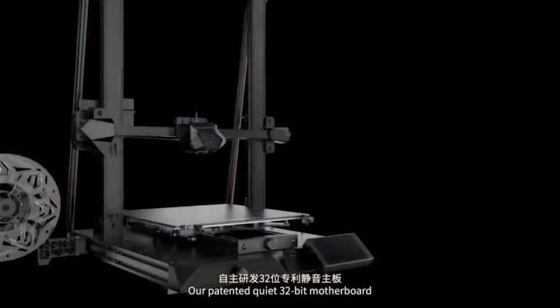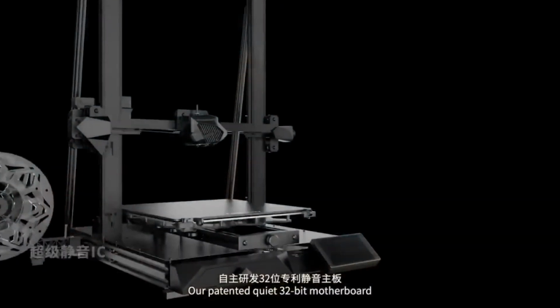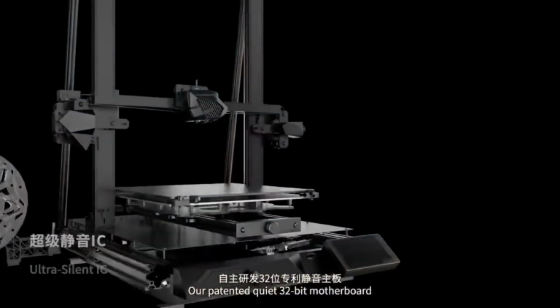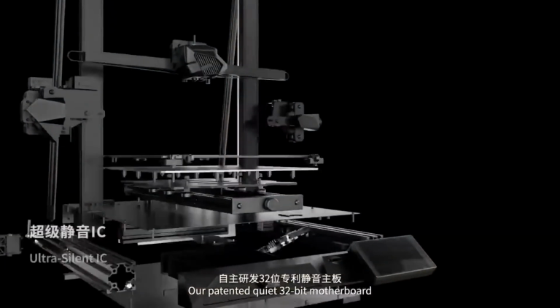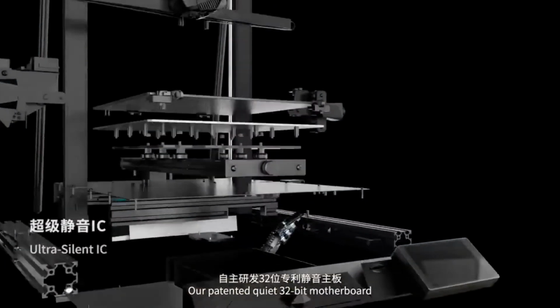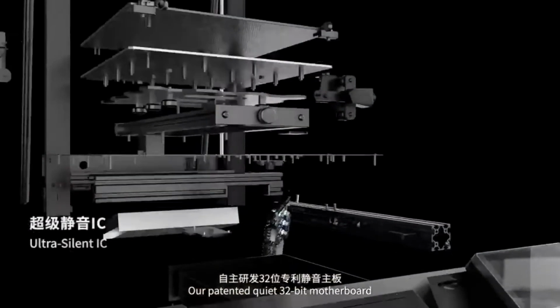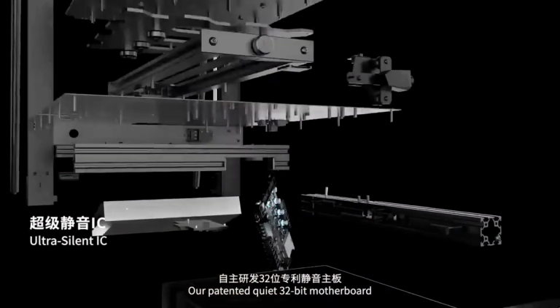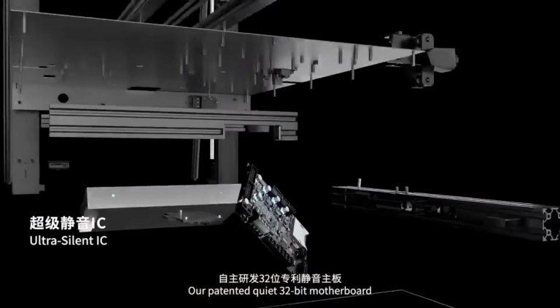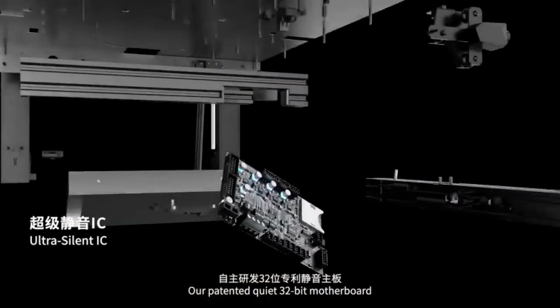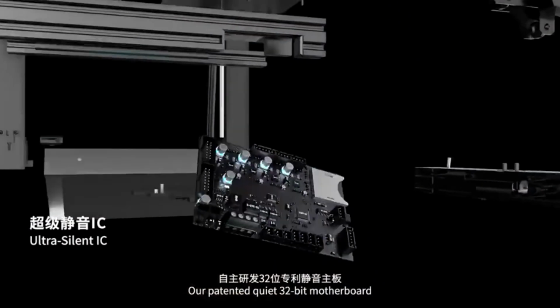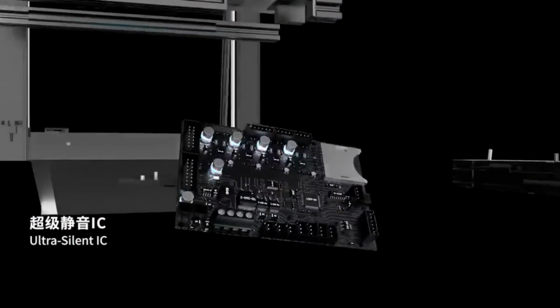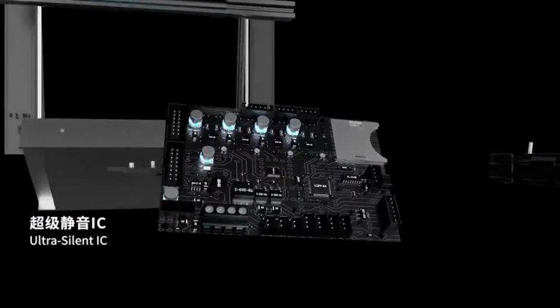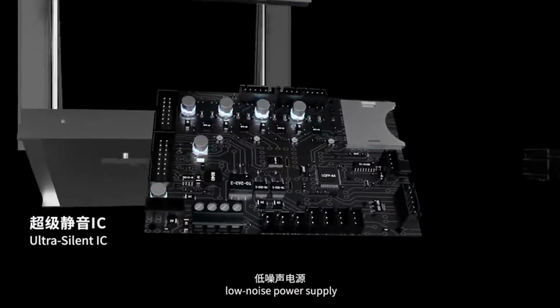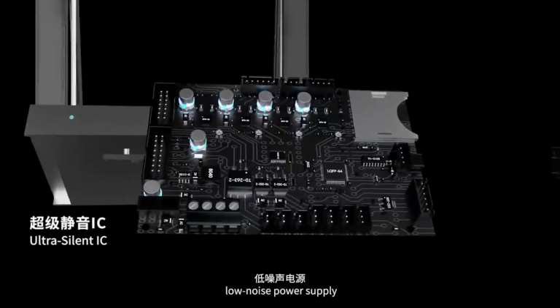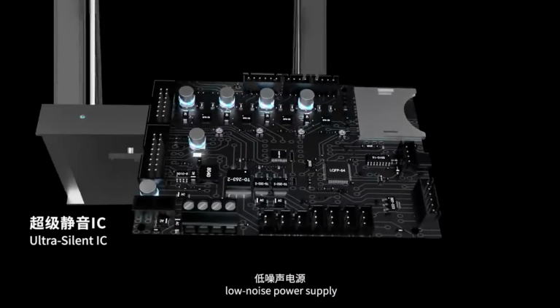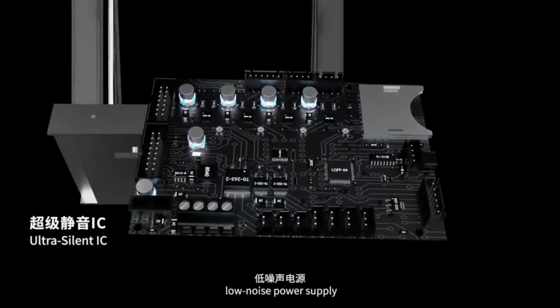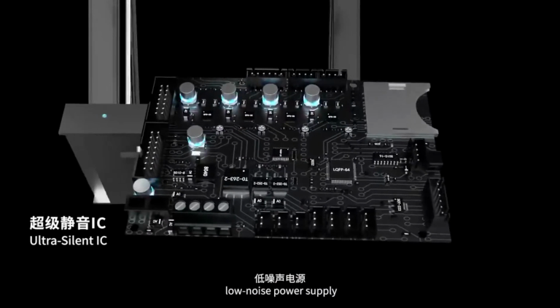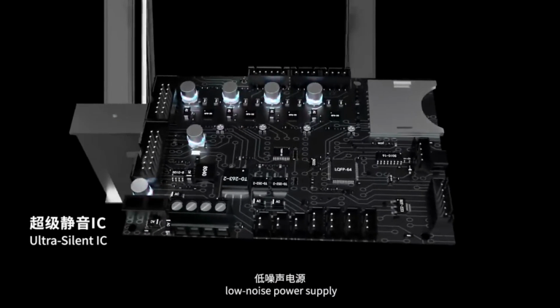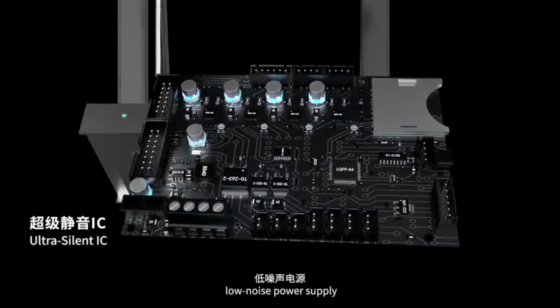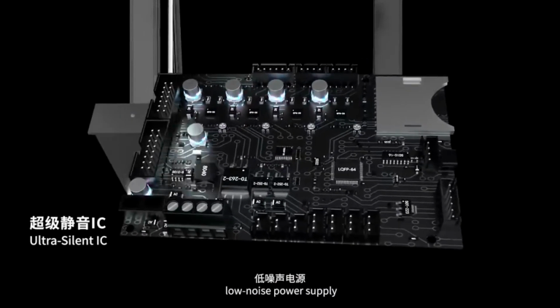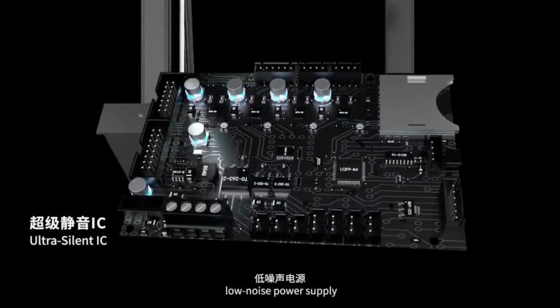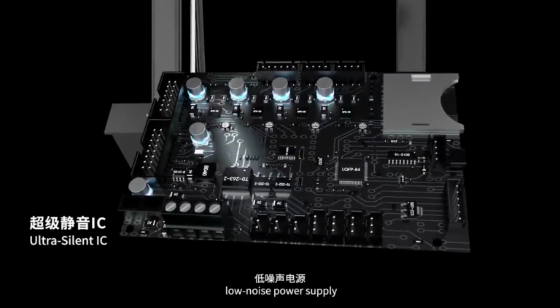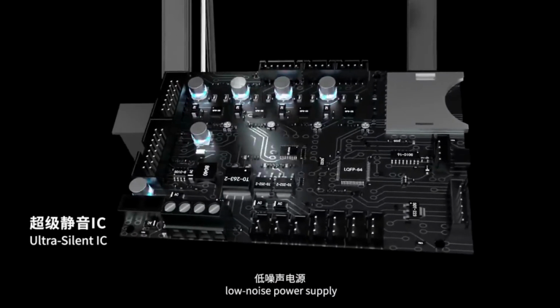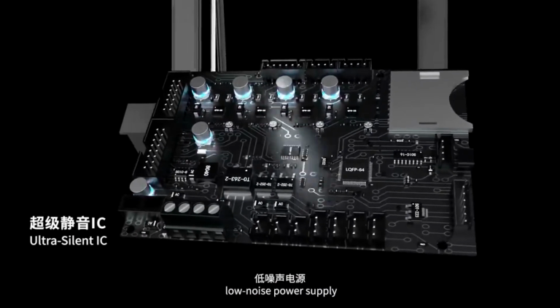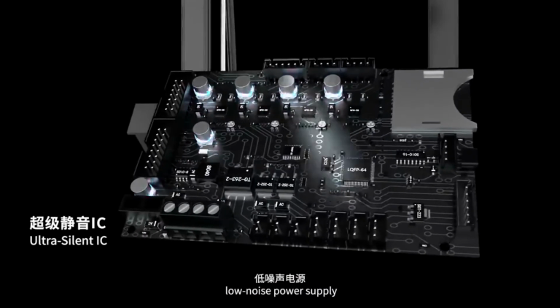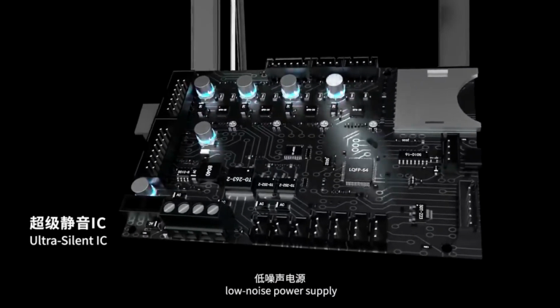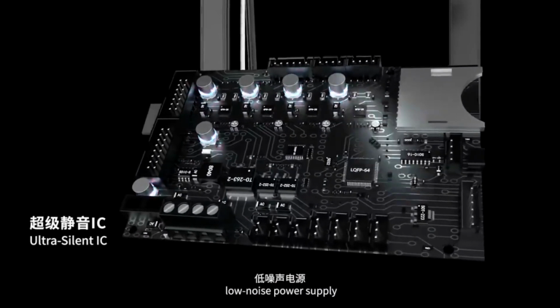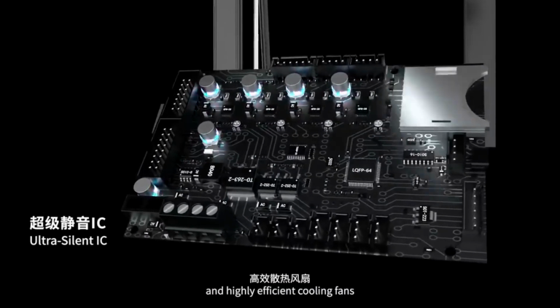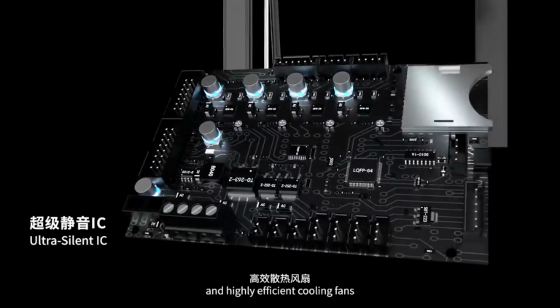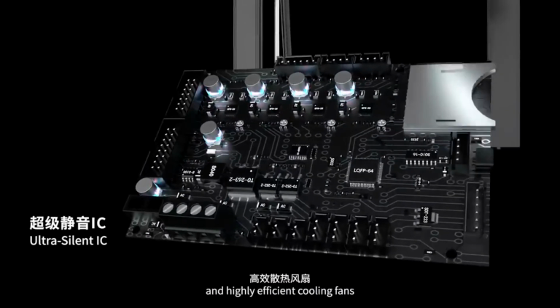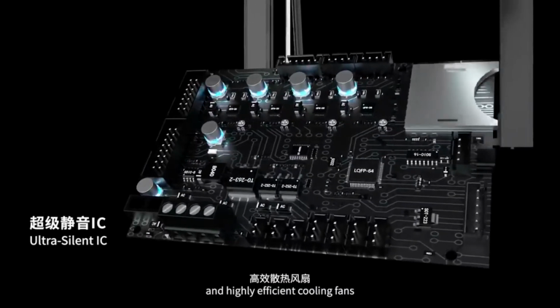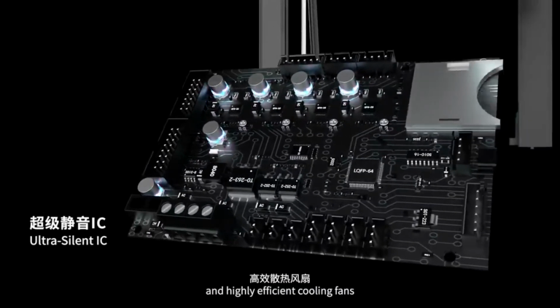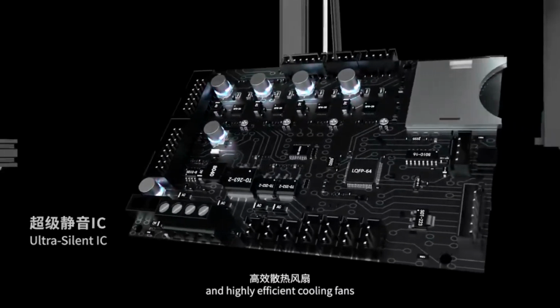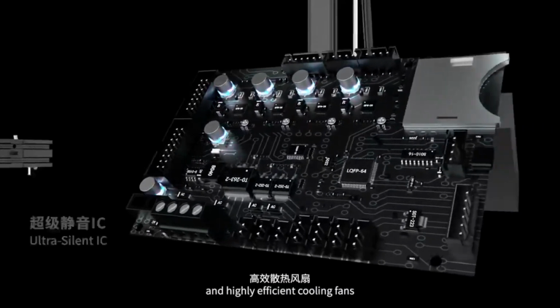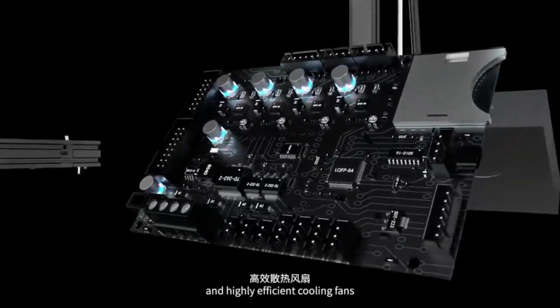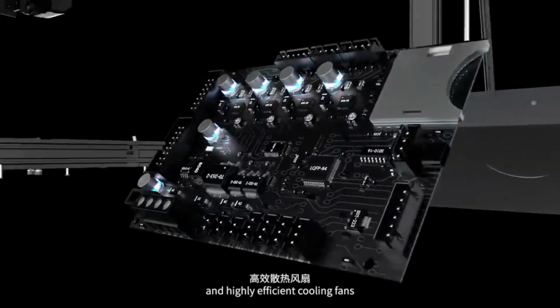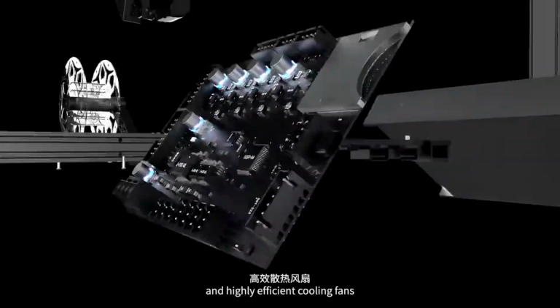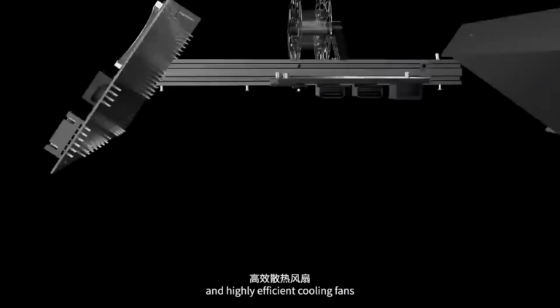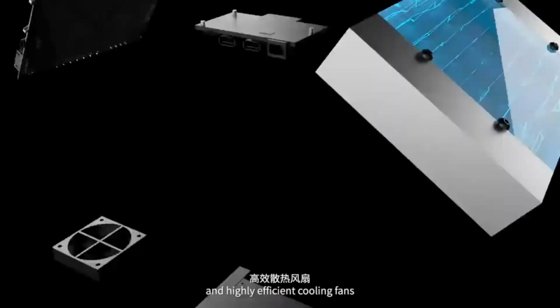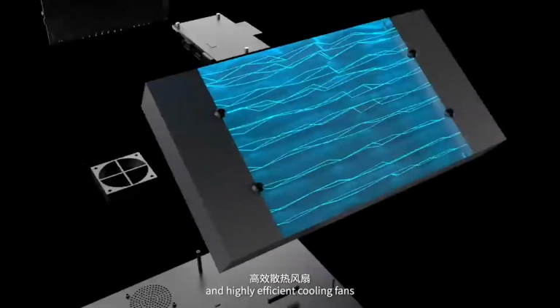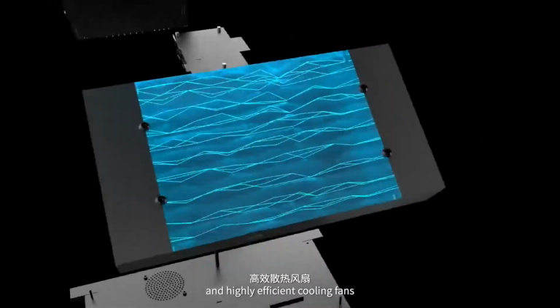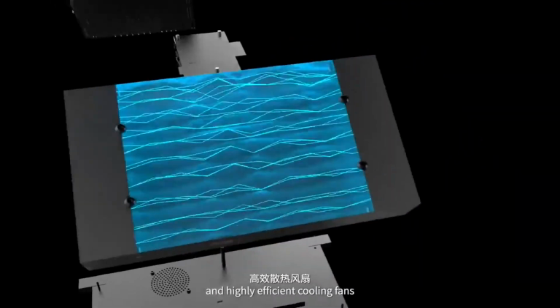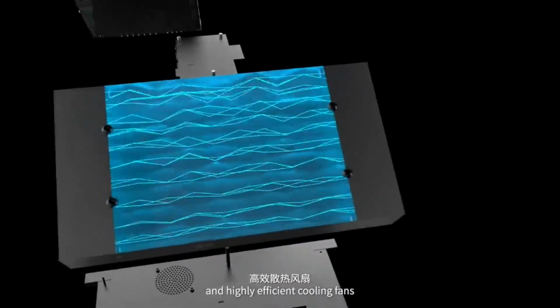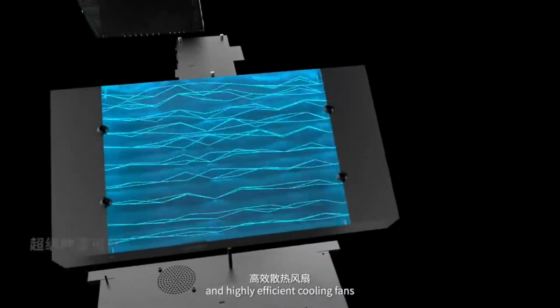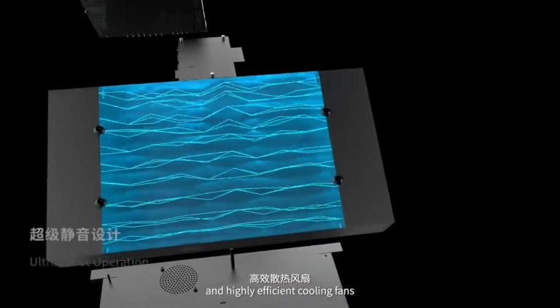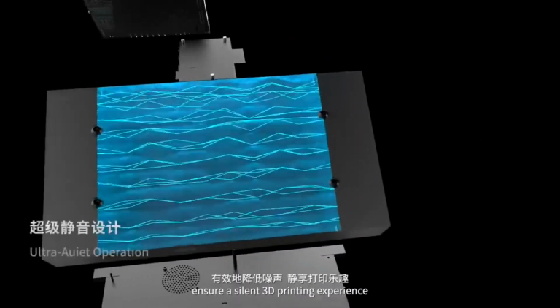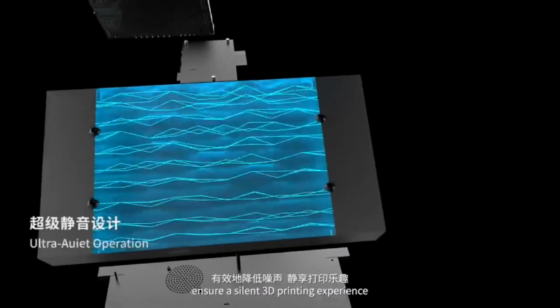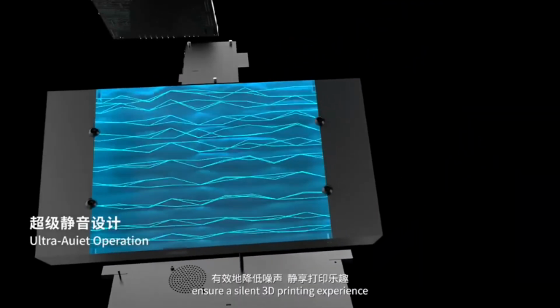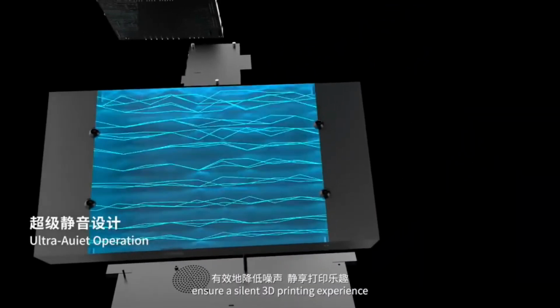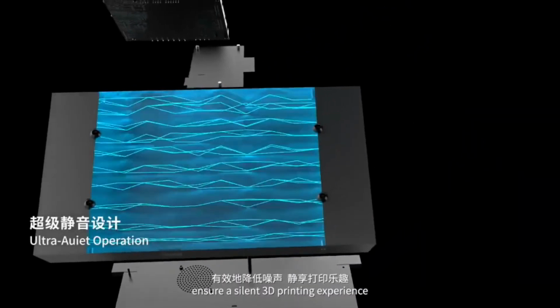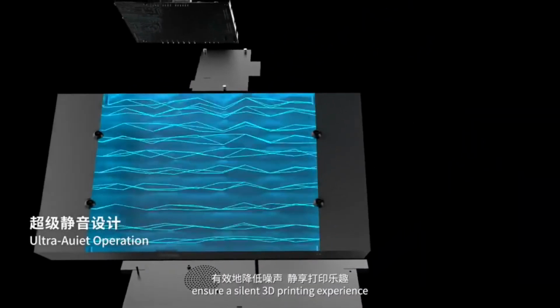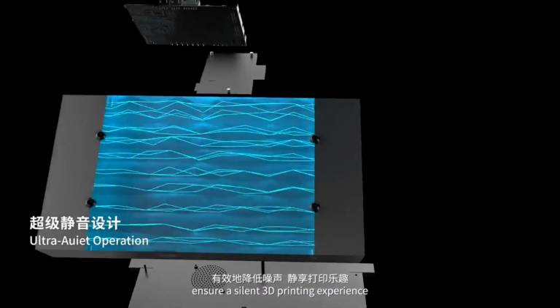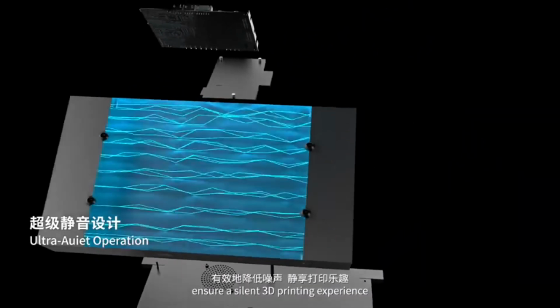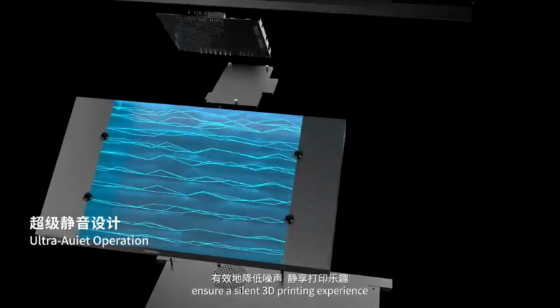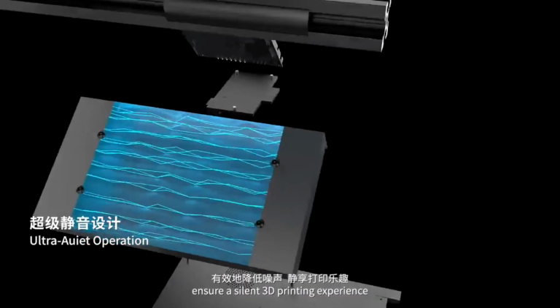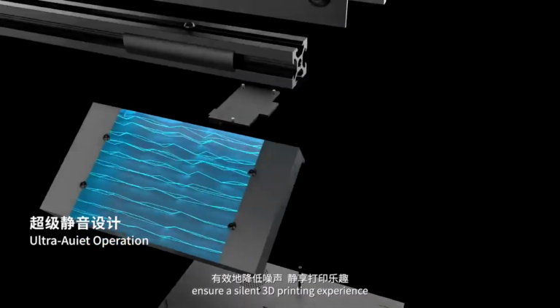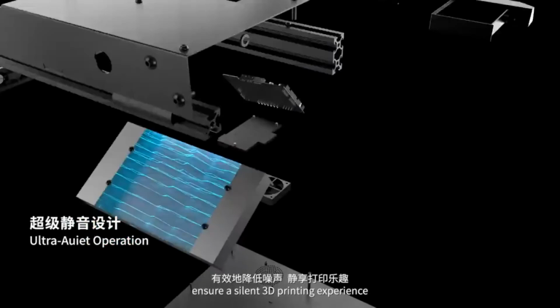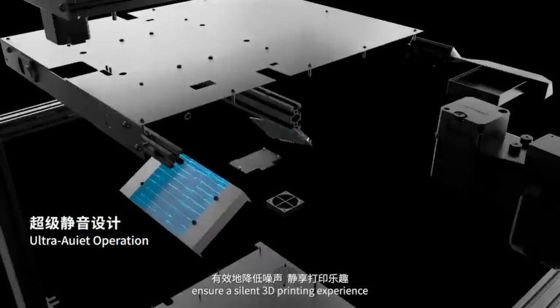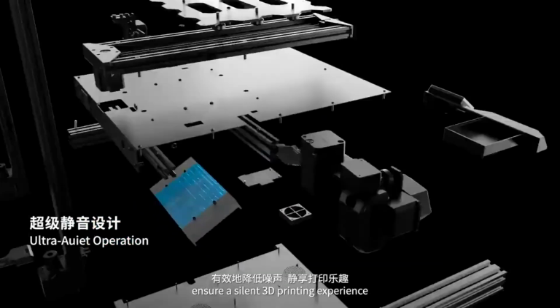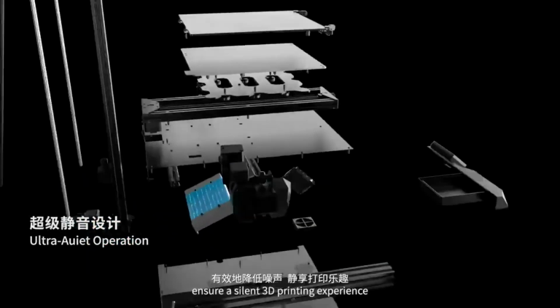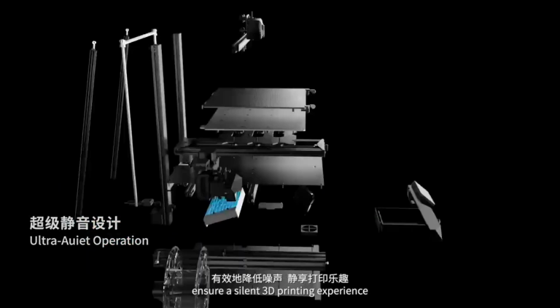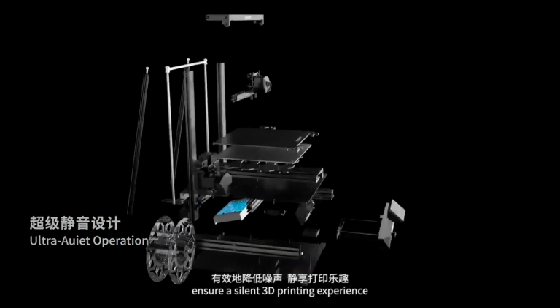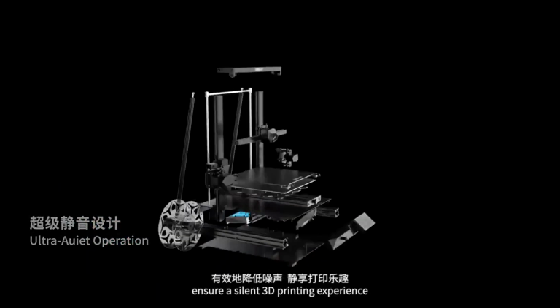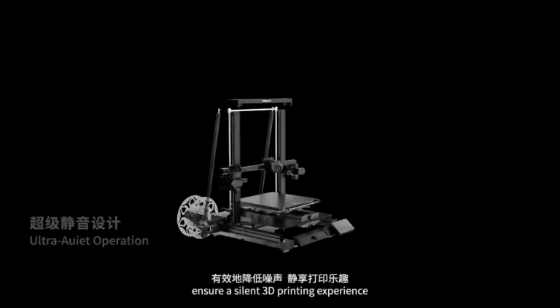motherboard, low noise power supply, and highly efficient cooling fans ensure a silent 3D printing experience.